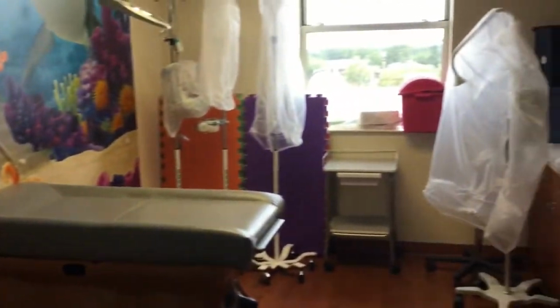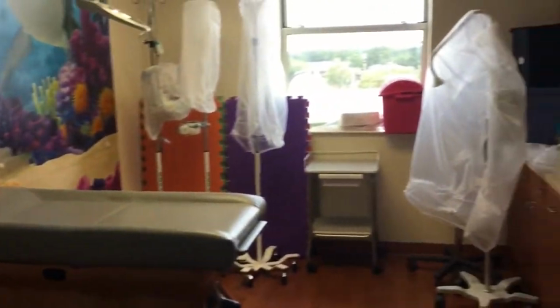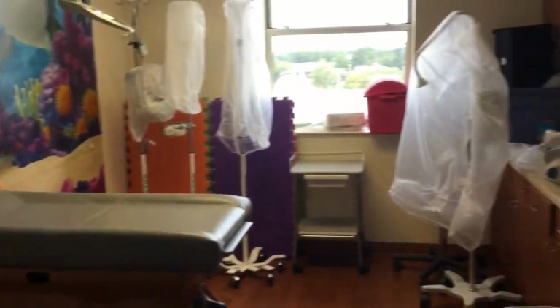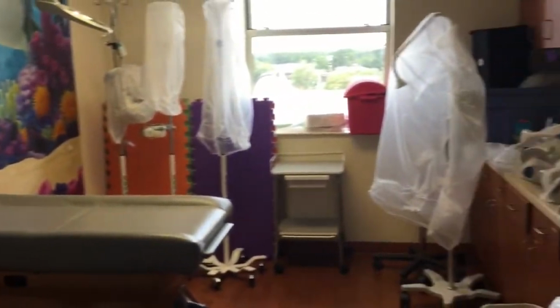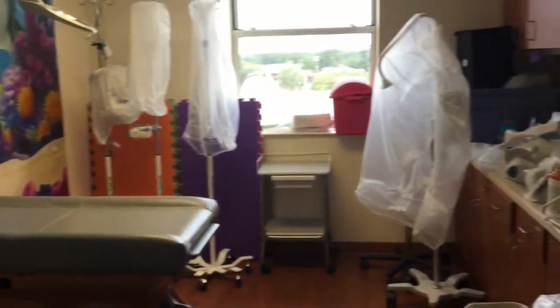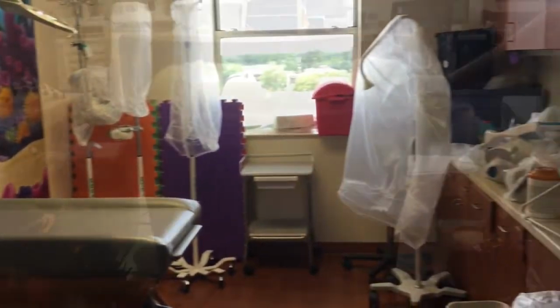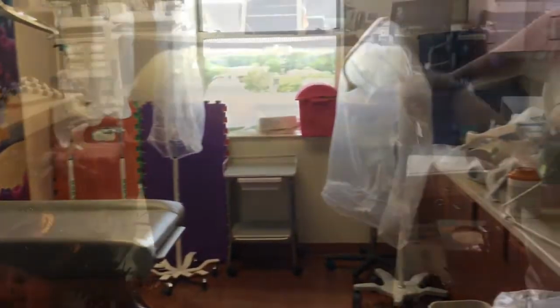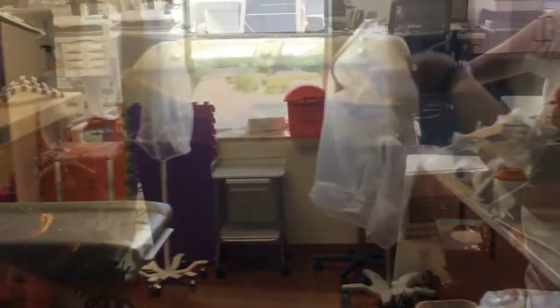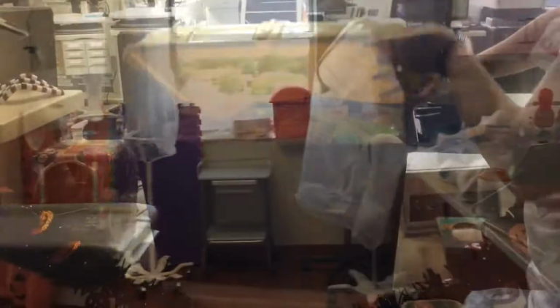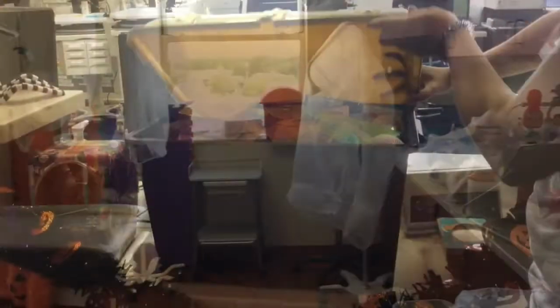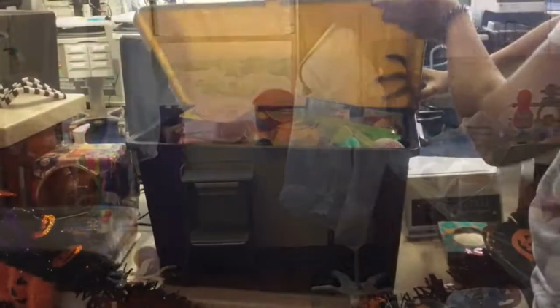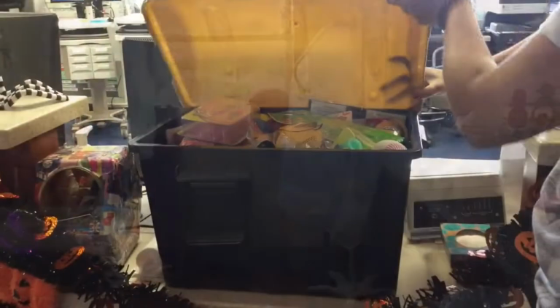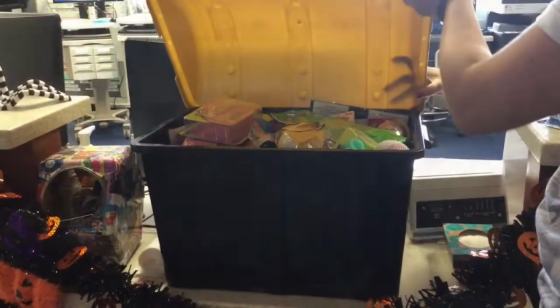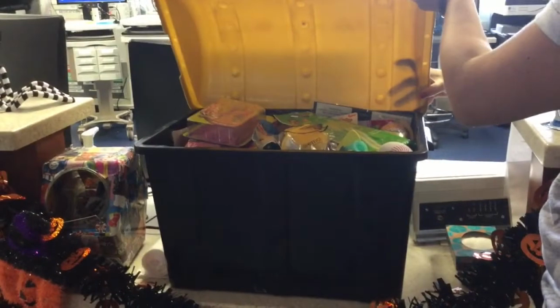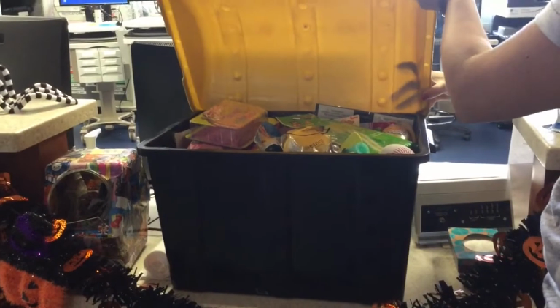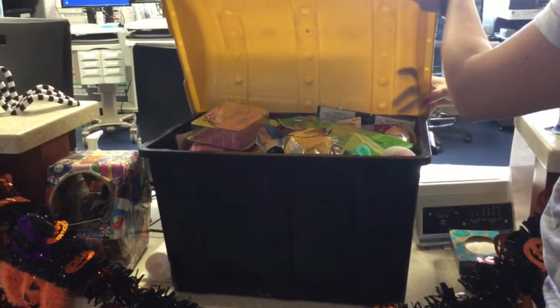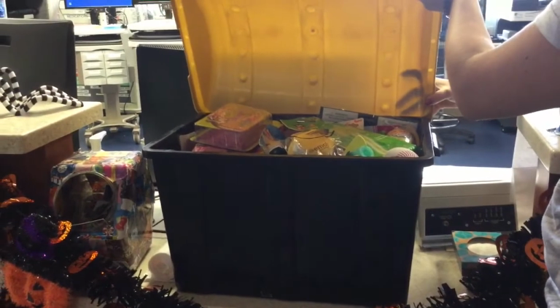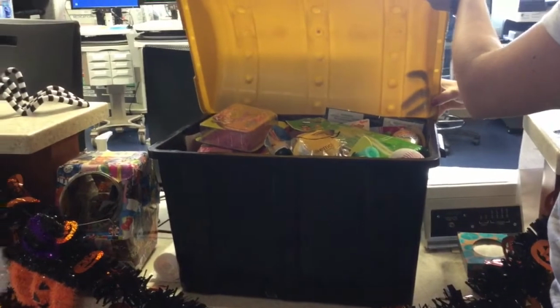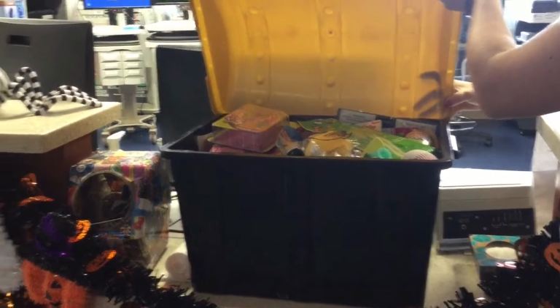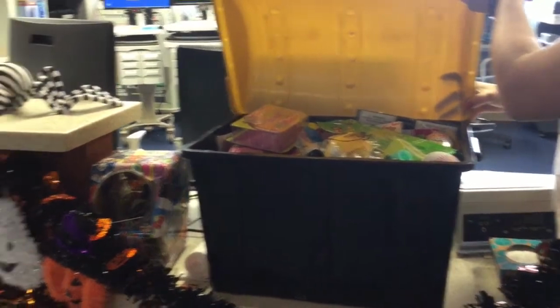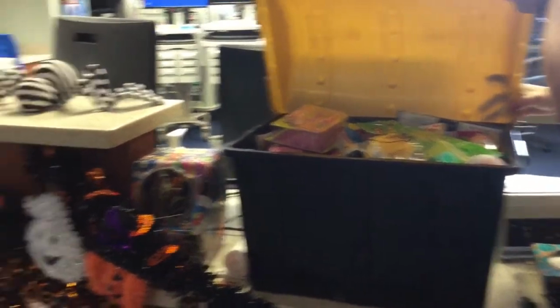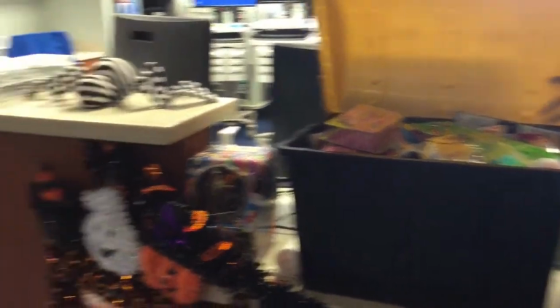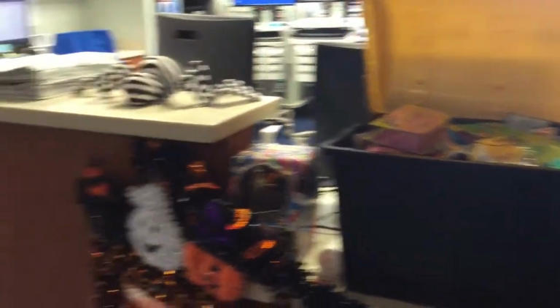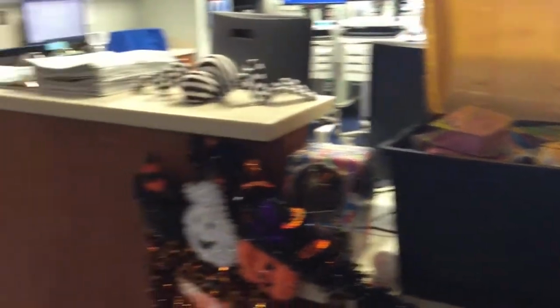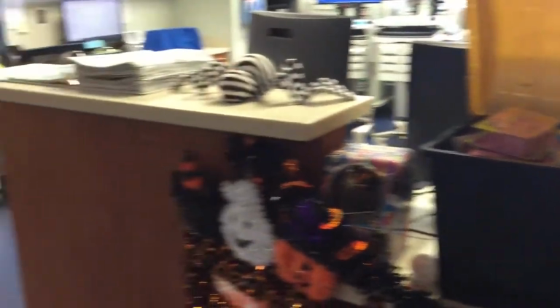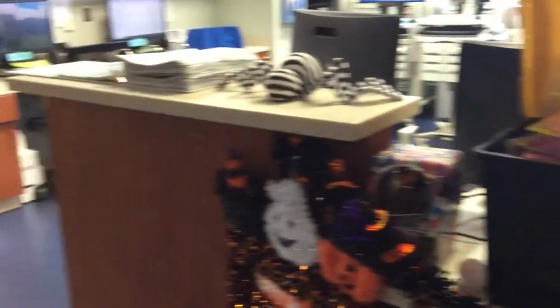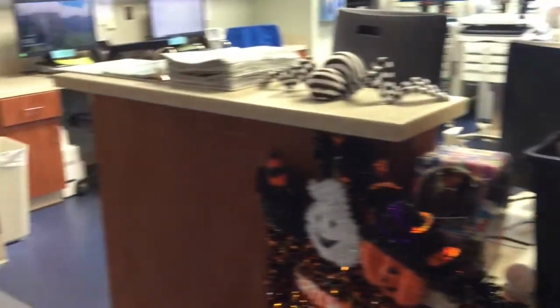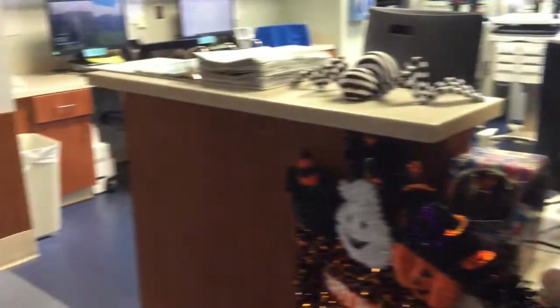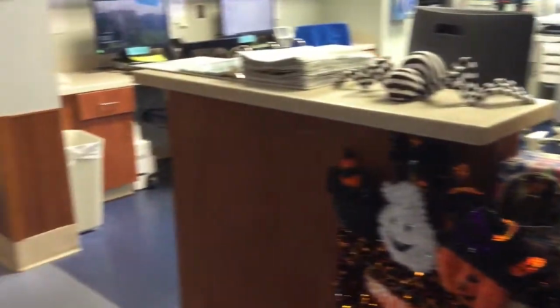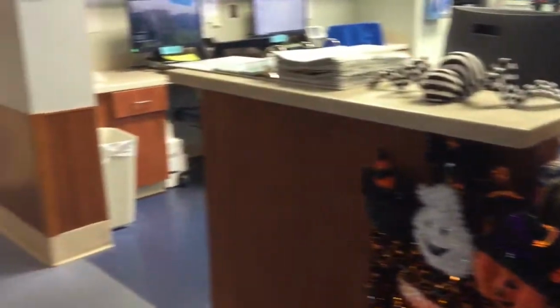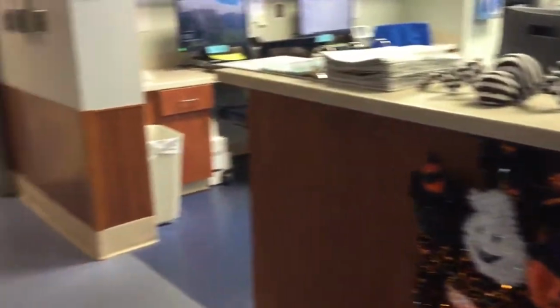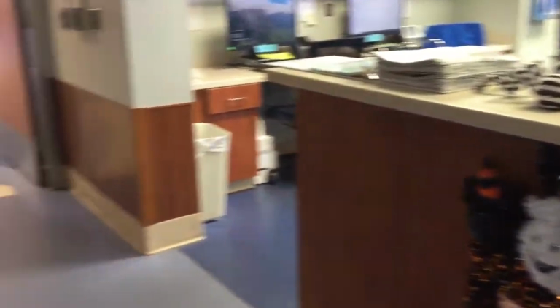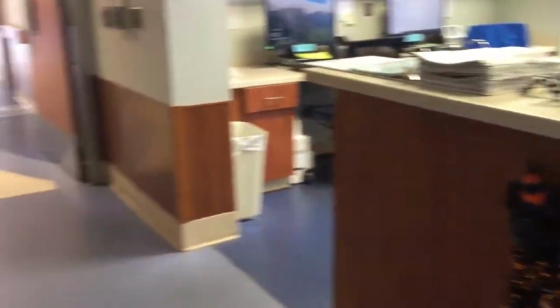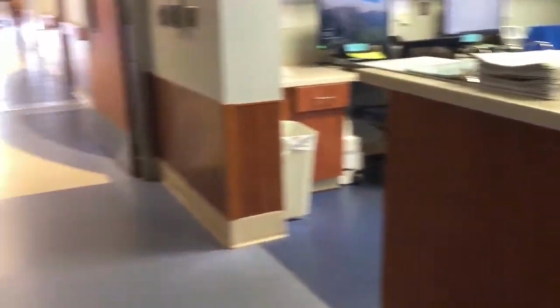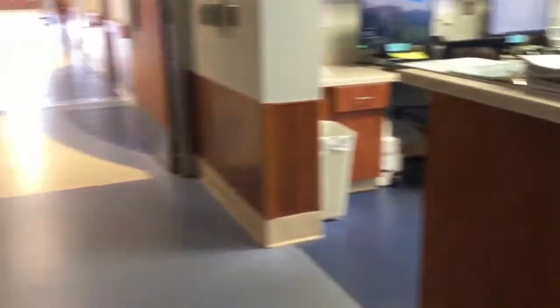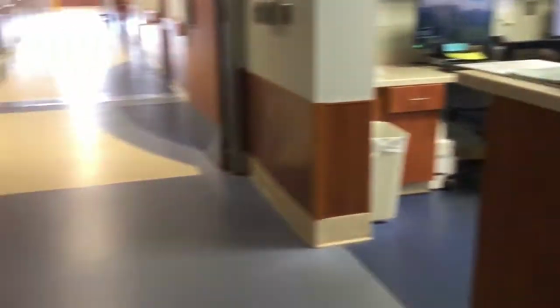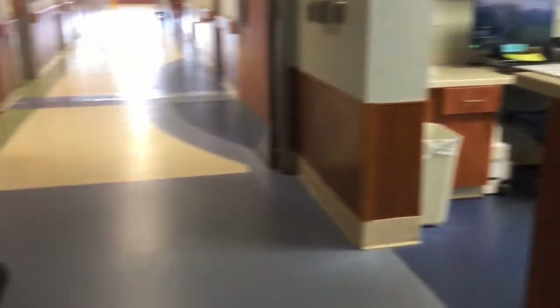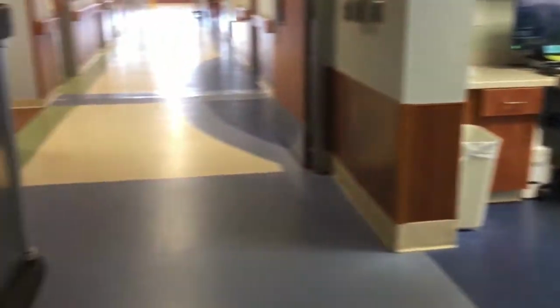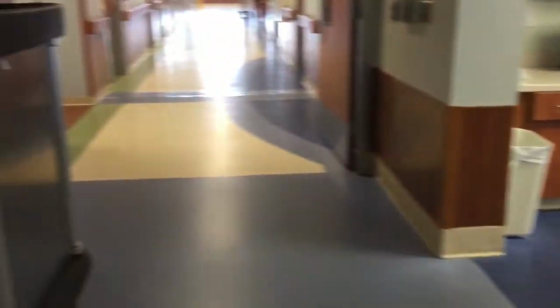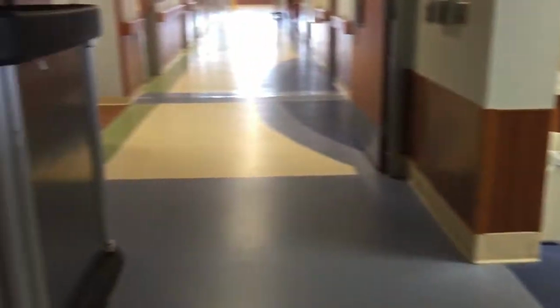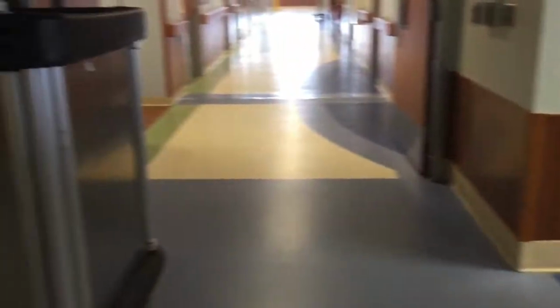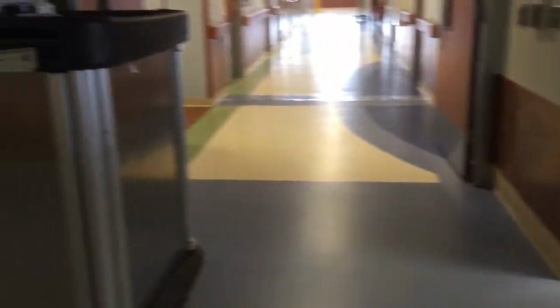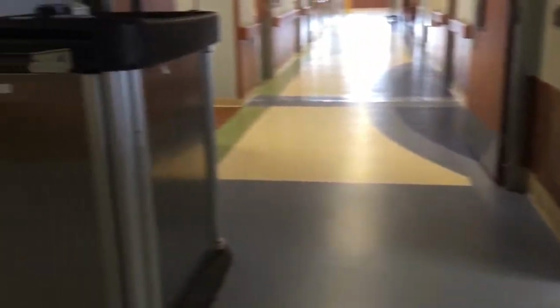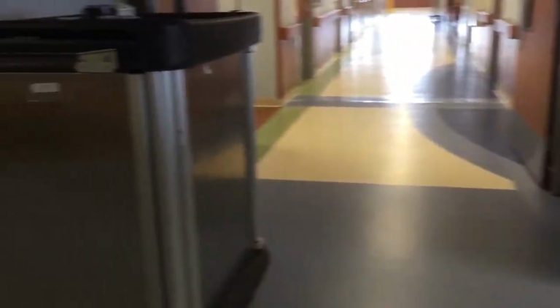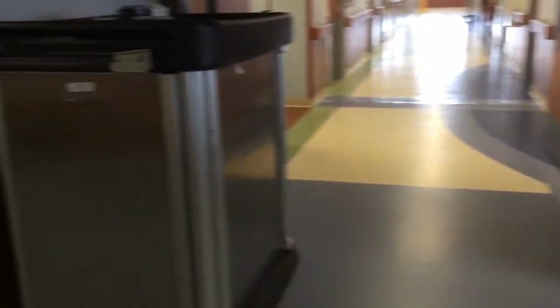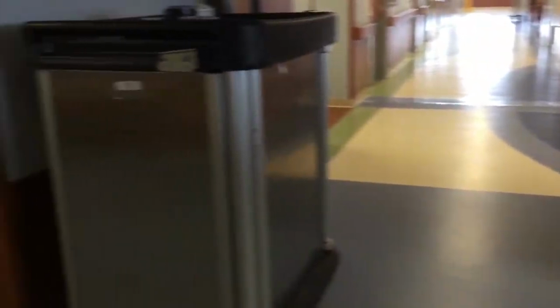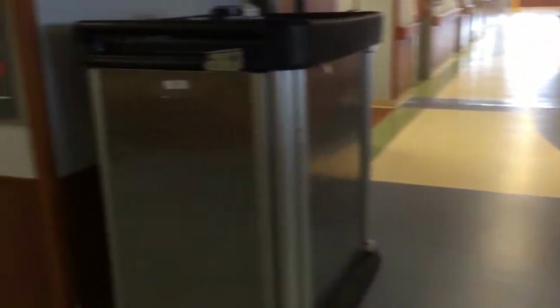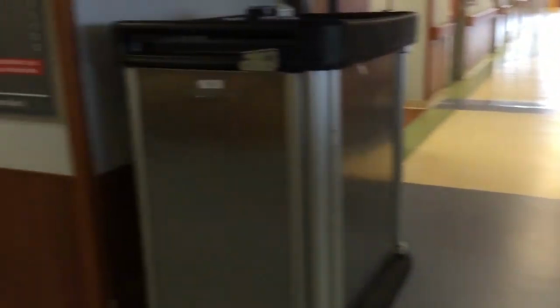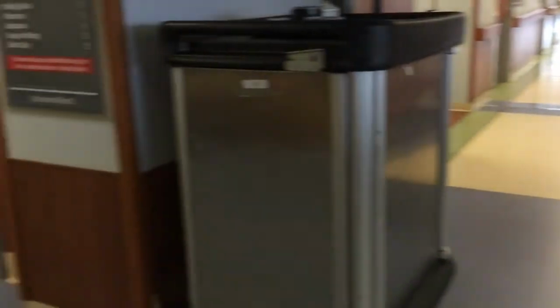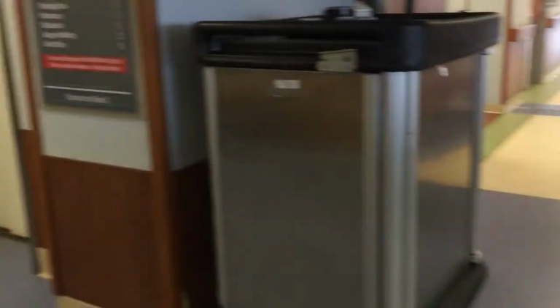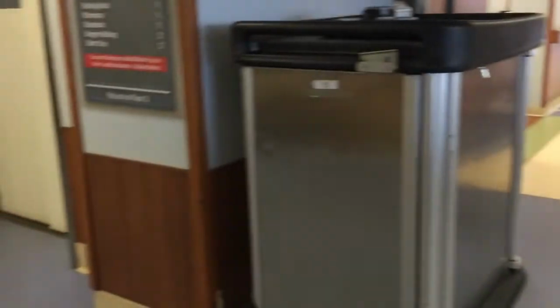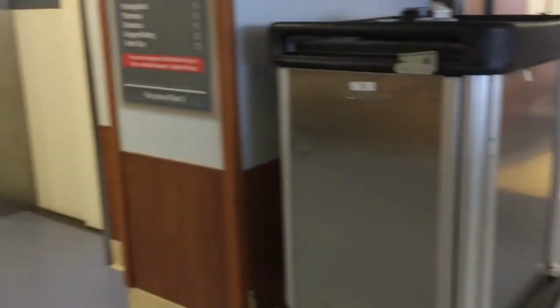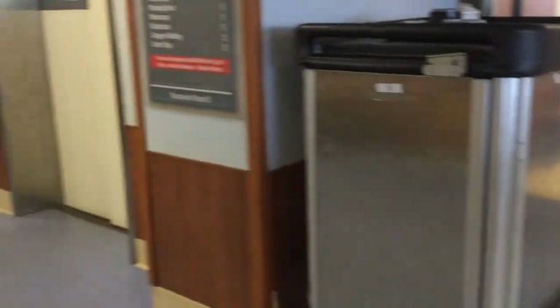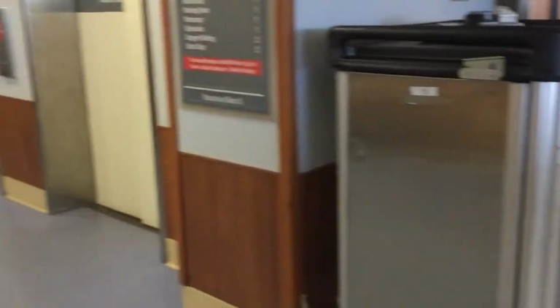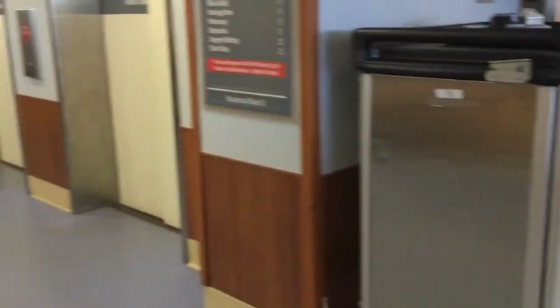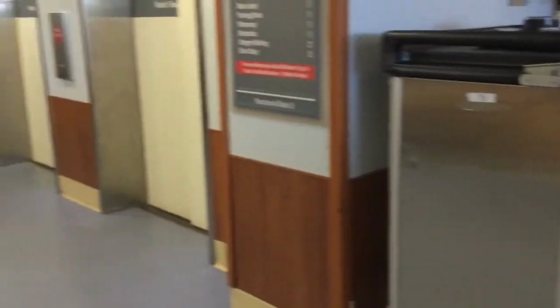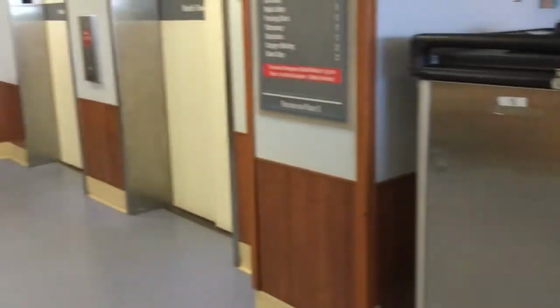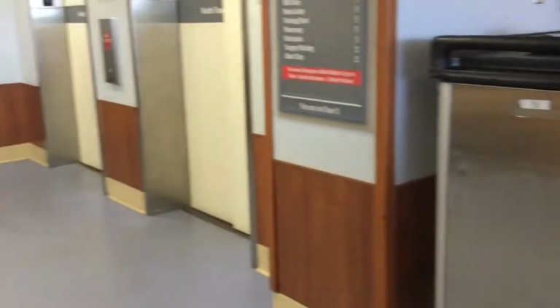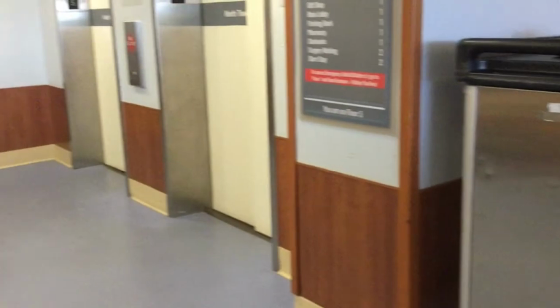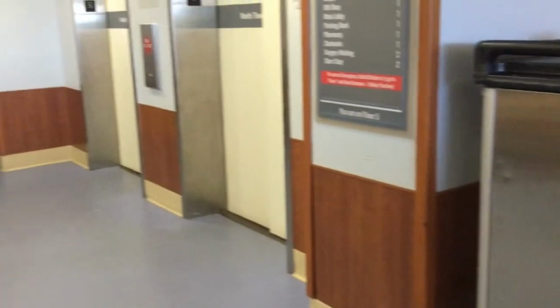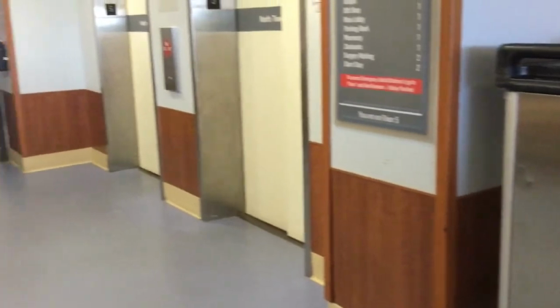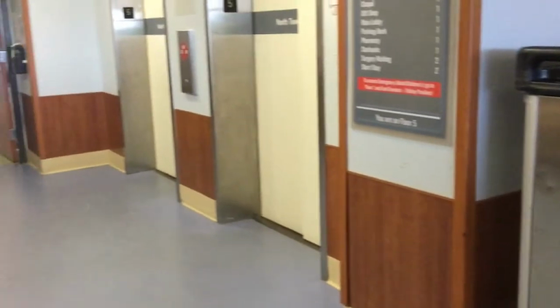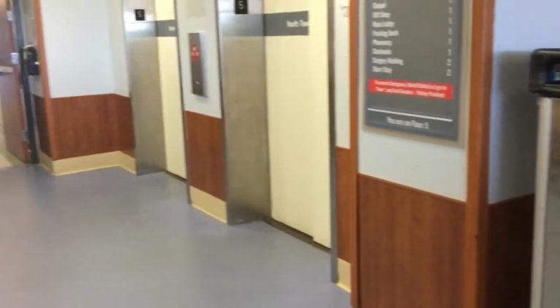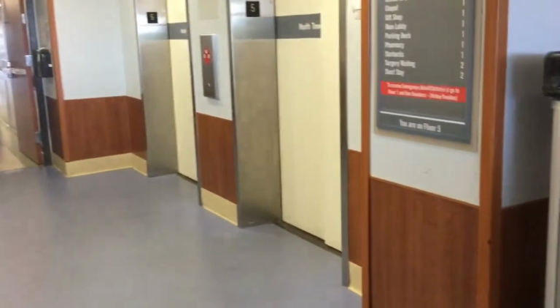When you get ready to go home, your nurse will bring you your medicine to take home with you. Then you can pick a prize from the treasure box and you're ready to go home.